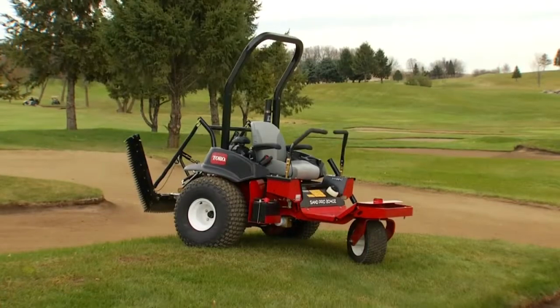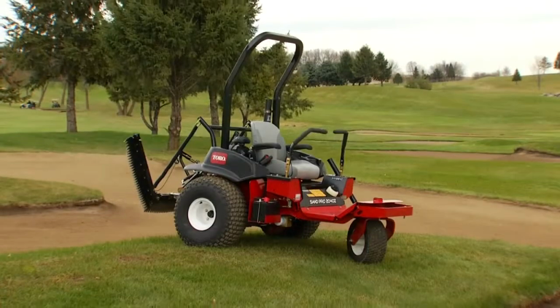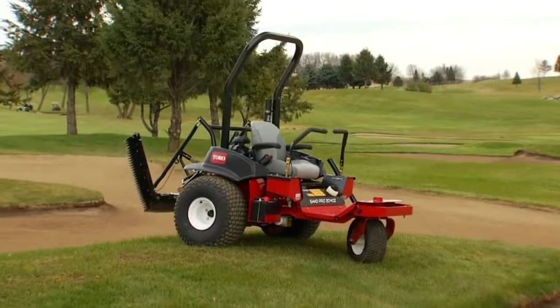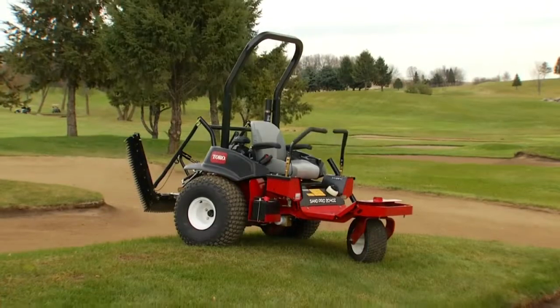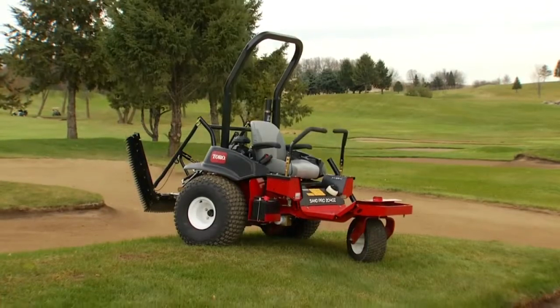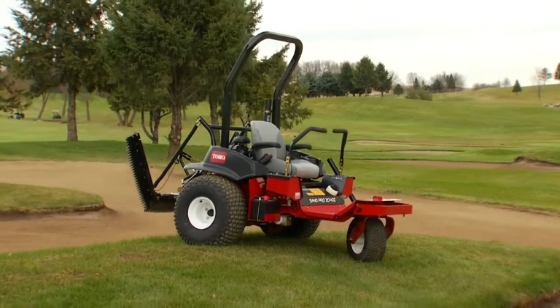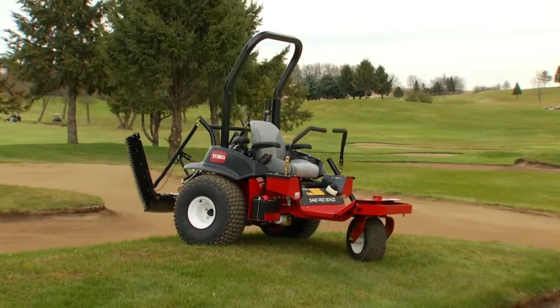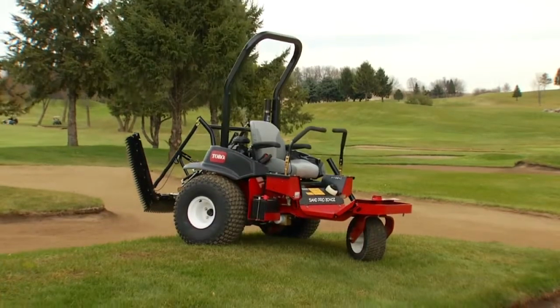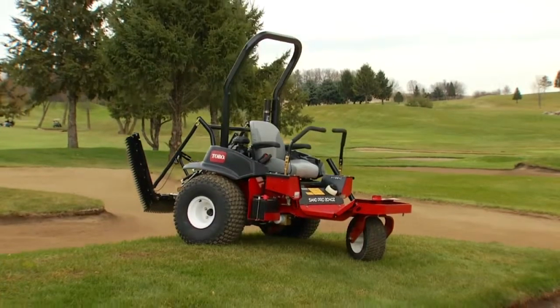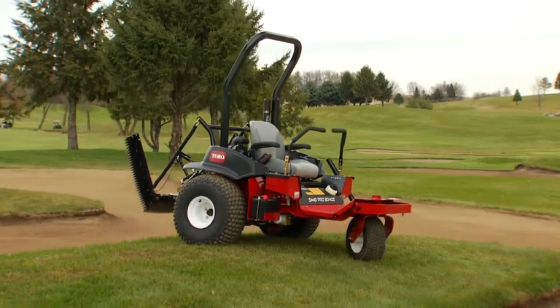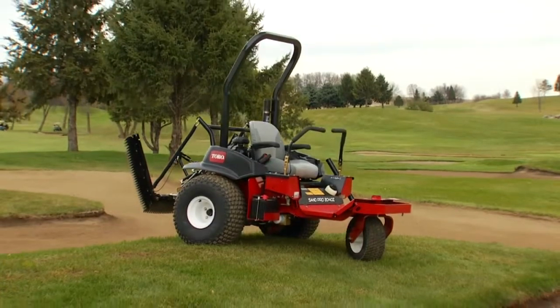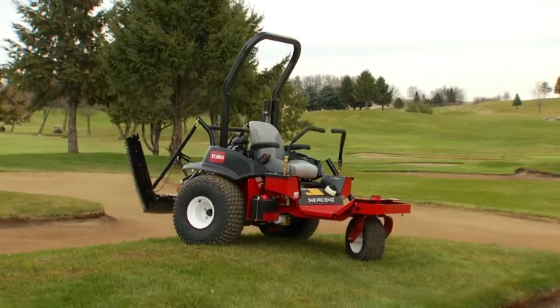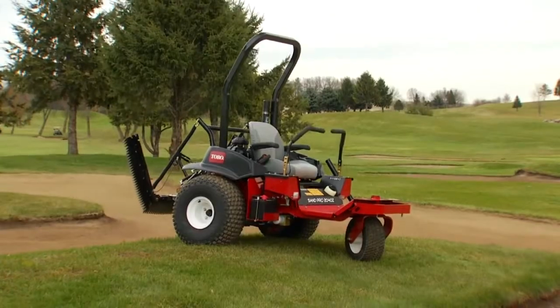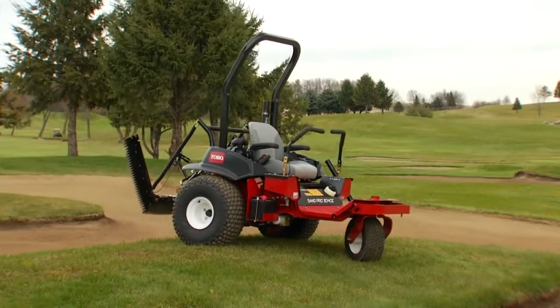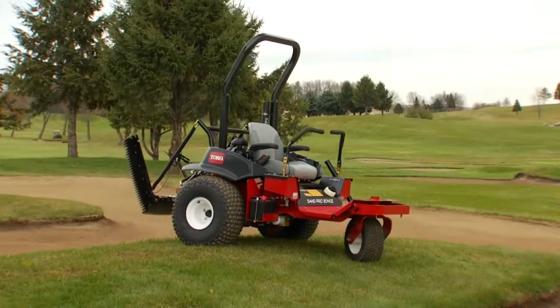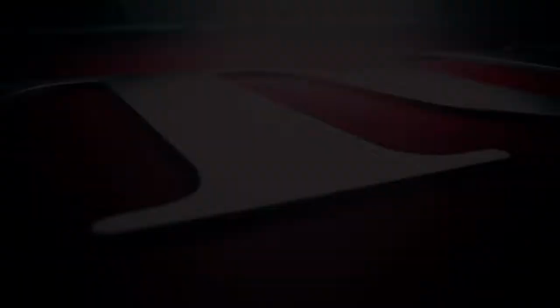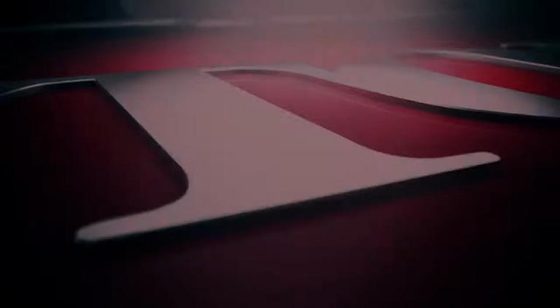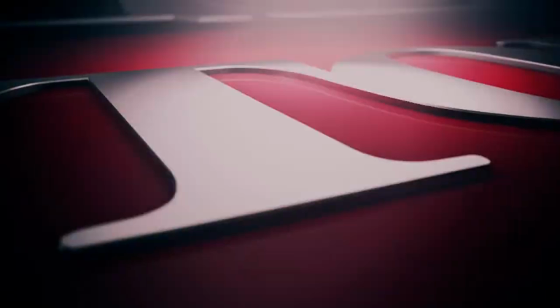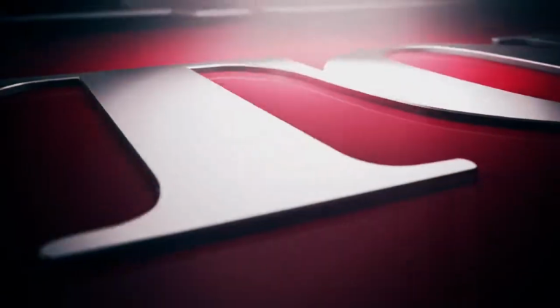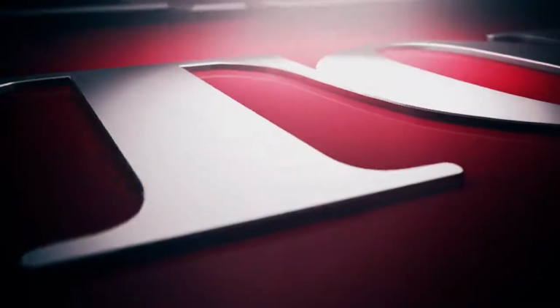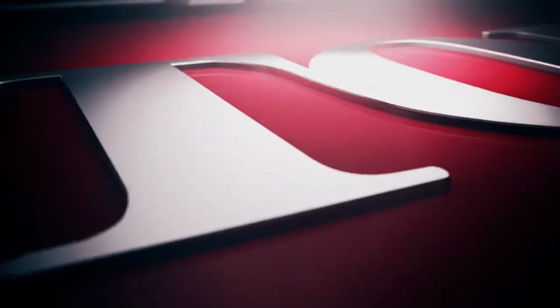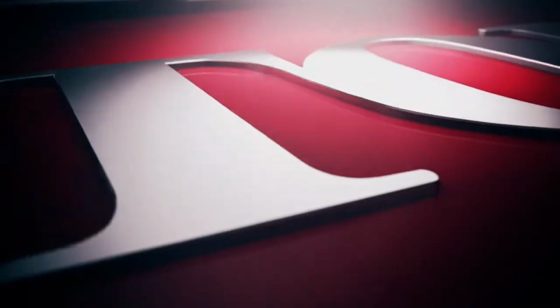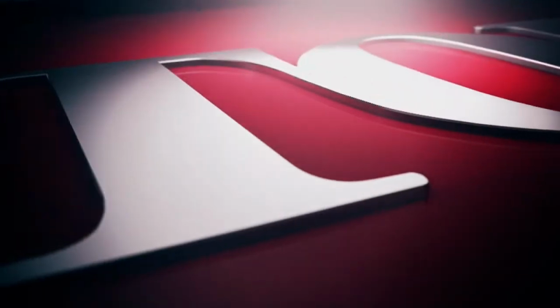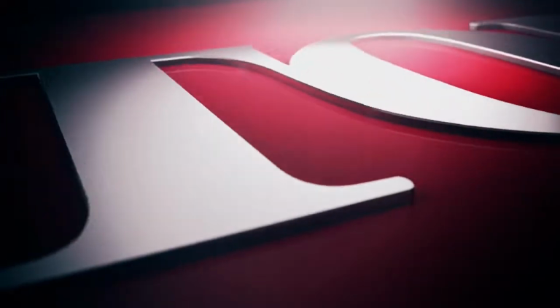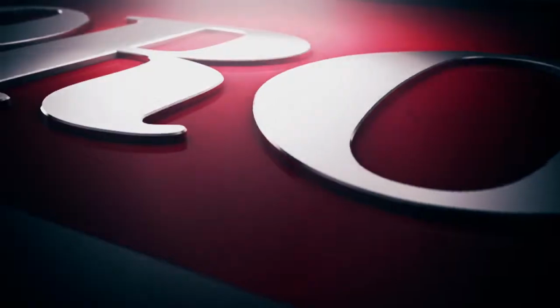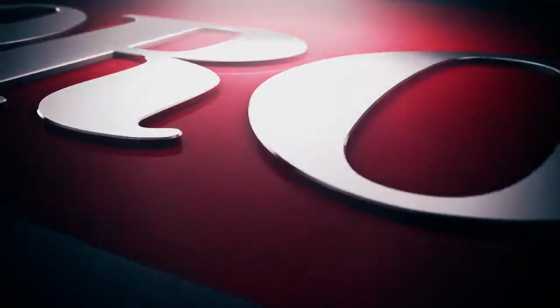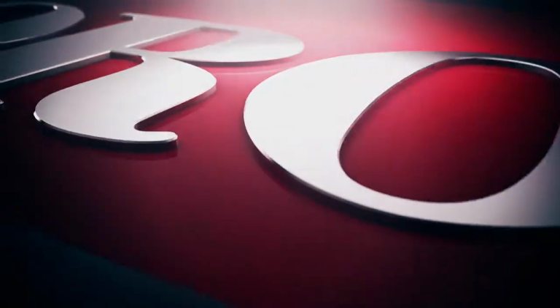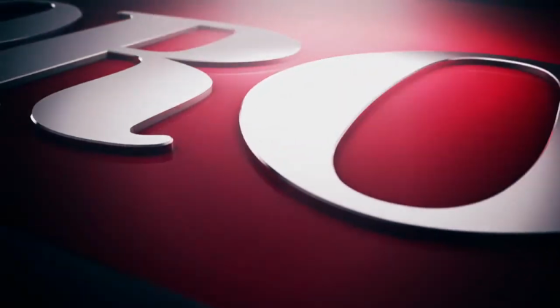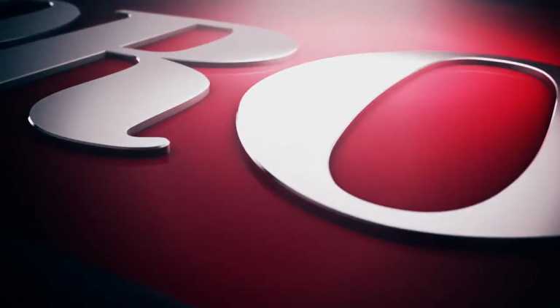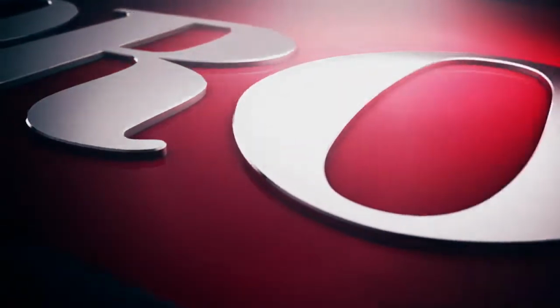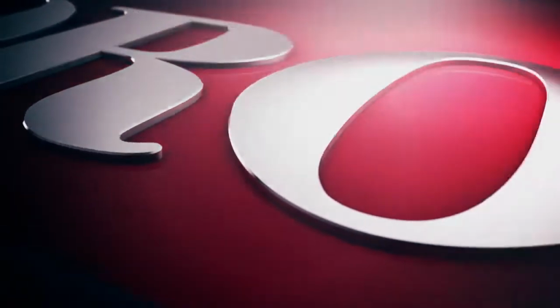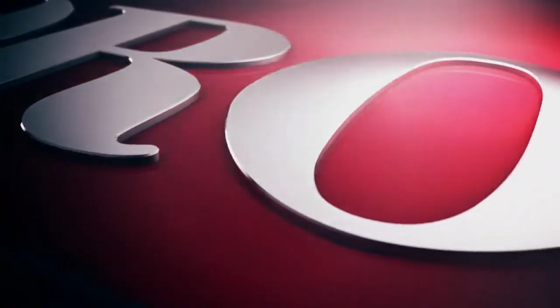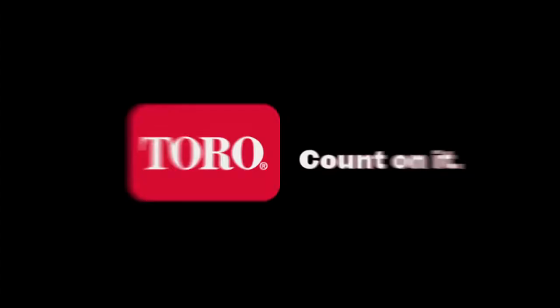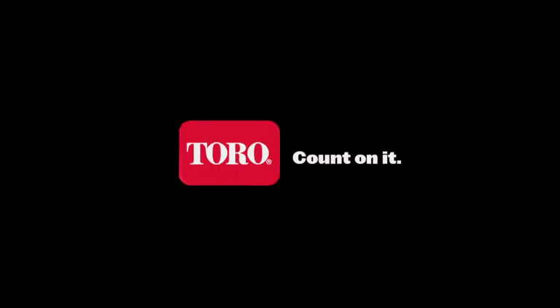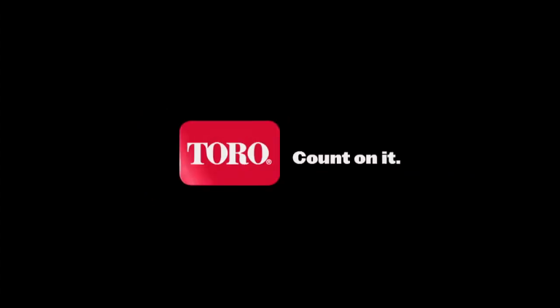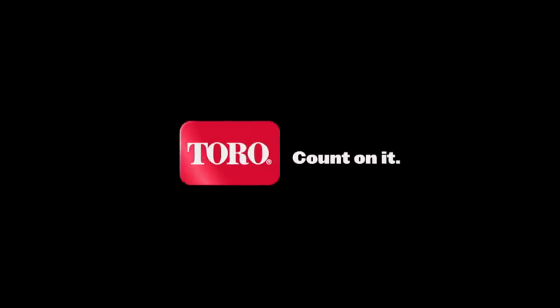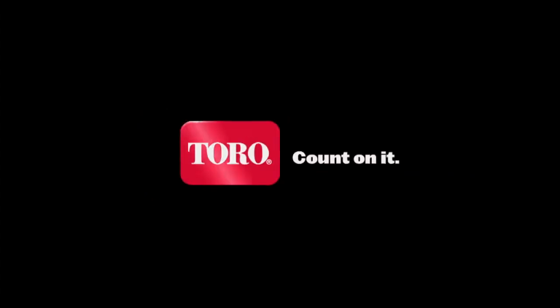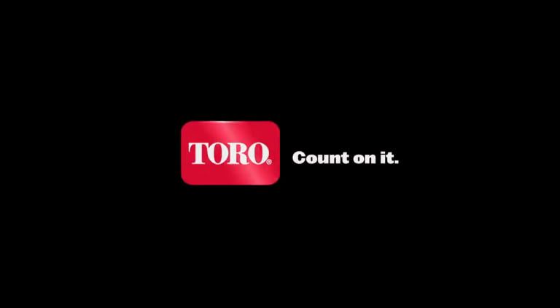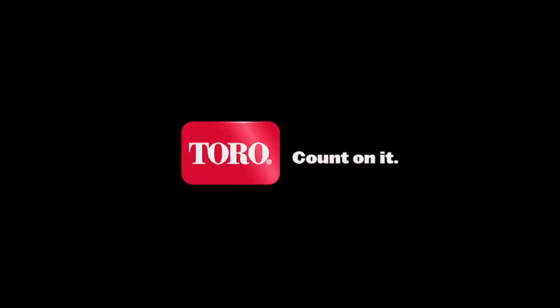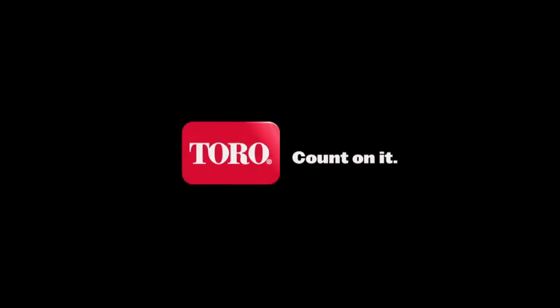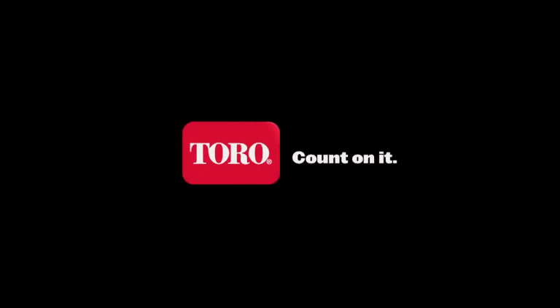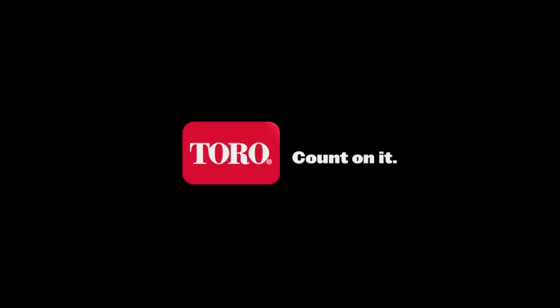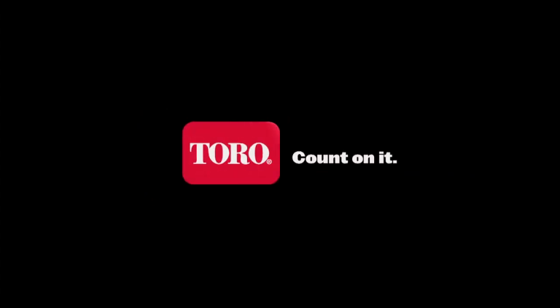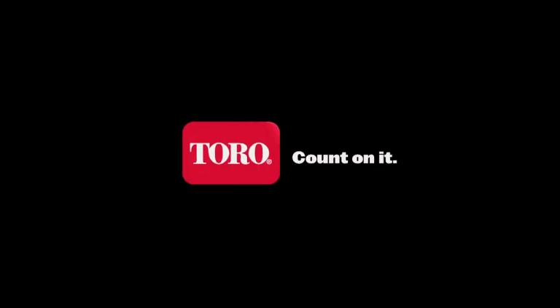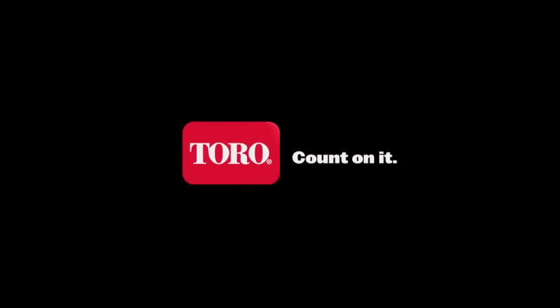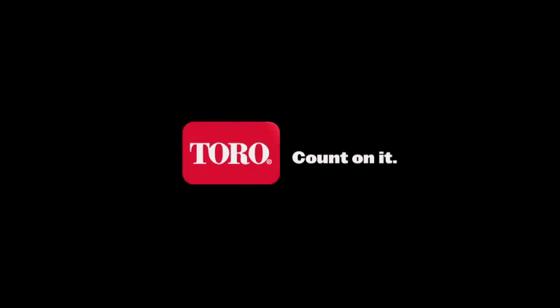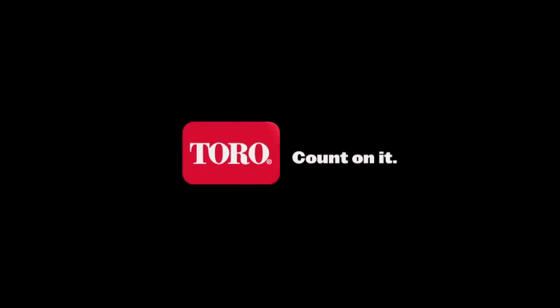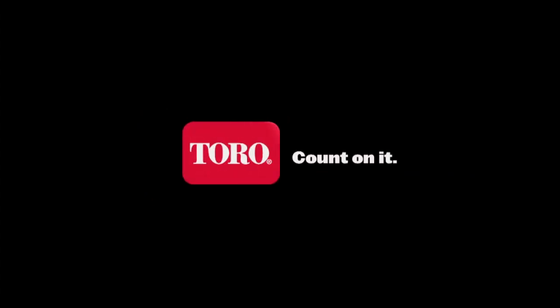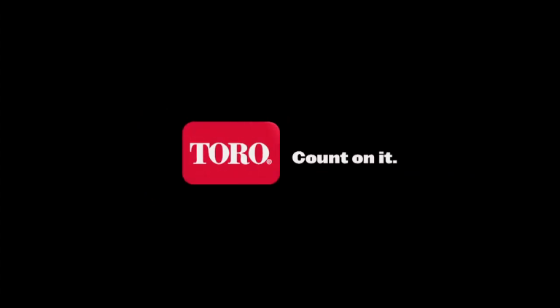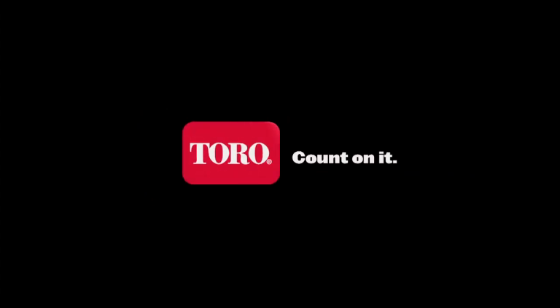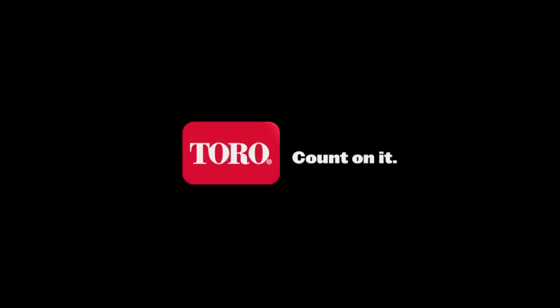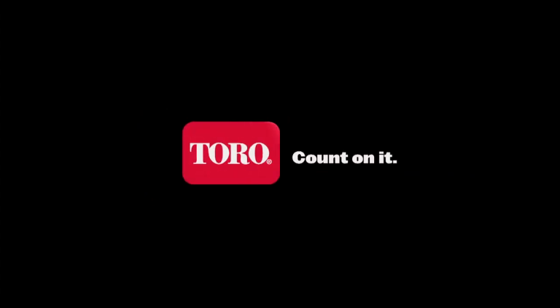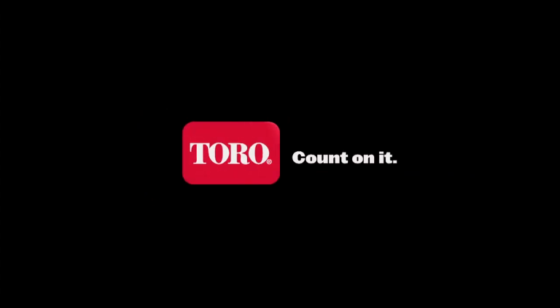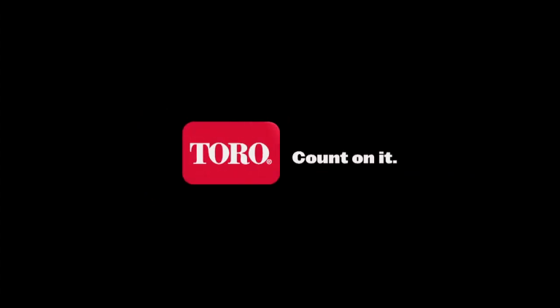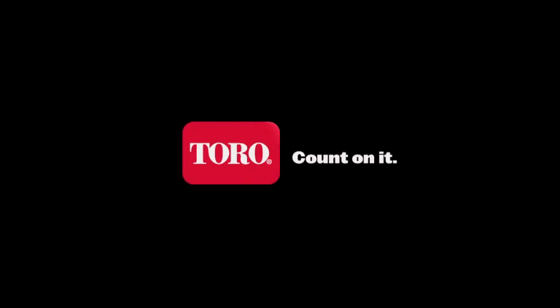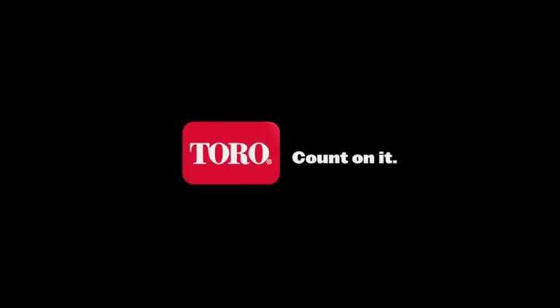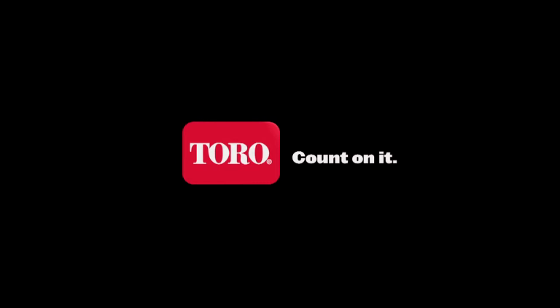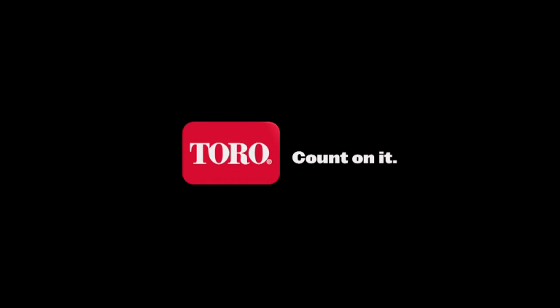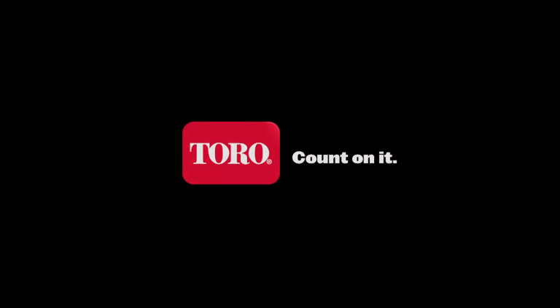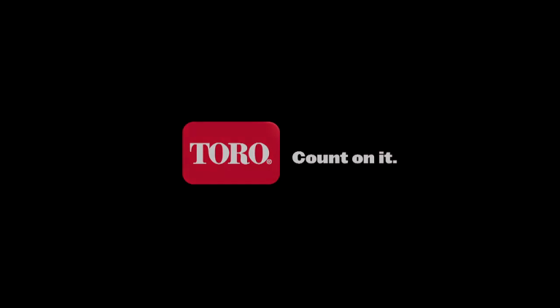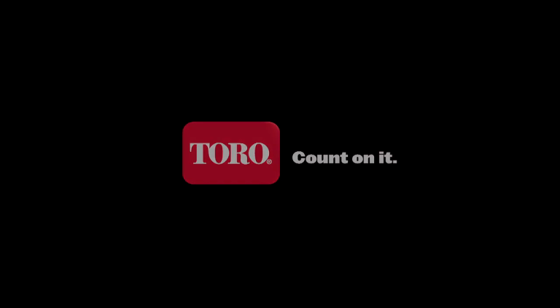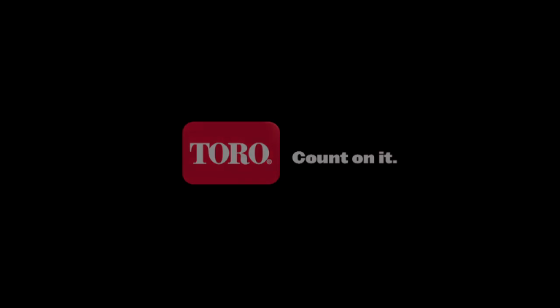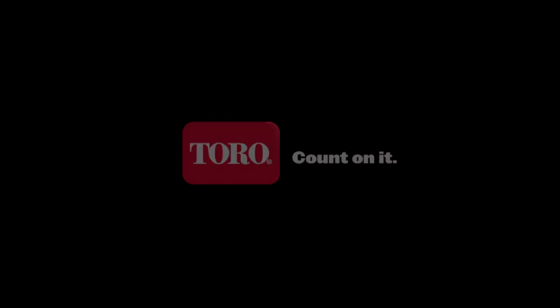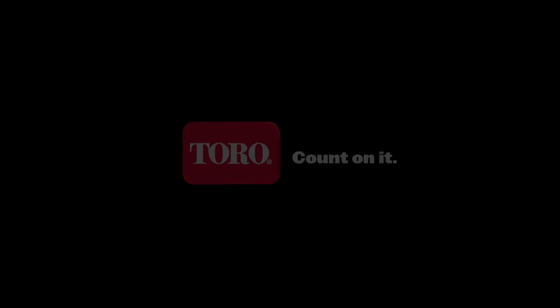Unmatched productivity and maneuverability. Toro's SAN Pro 2040Z. Count on it!